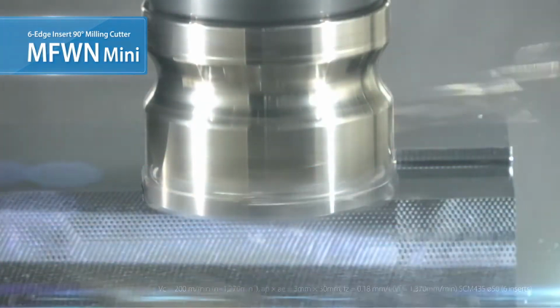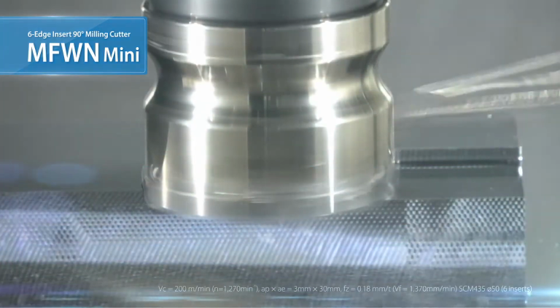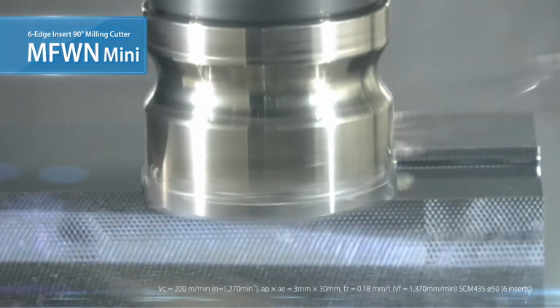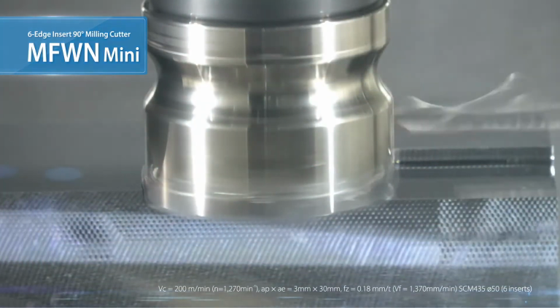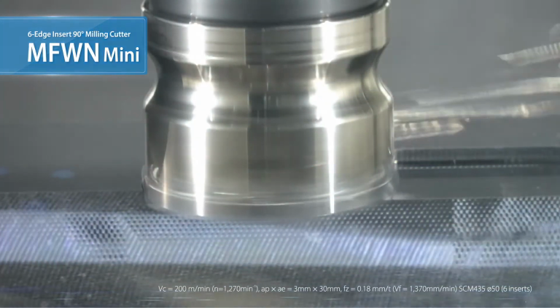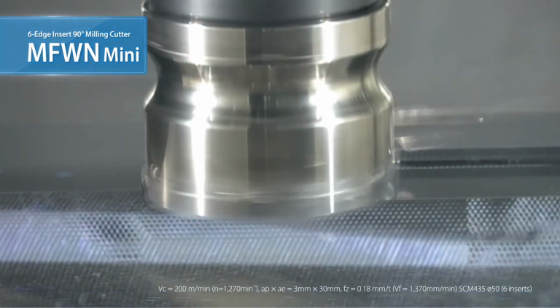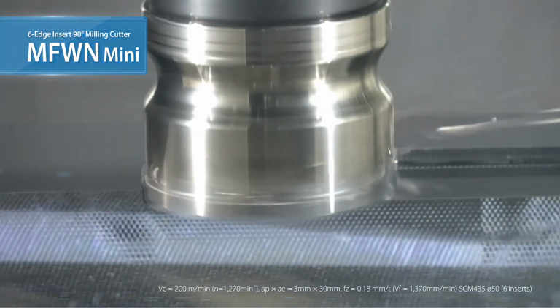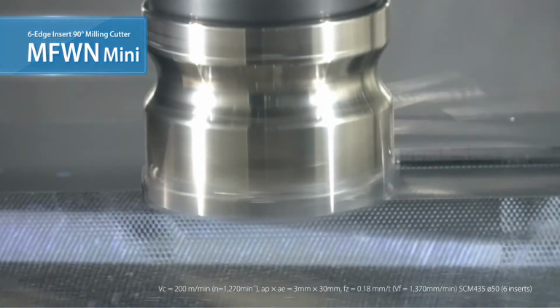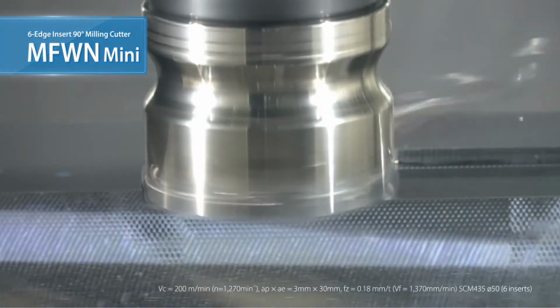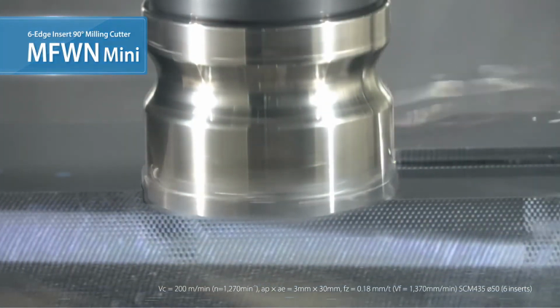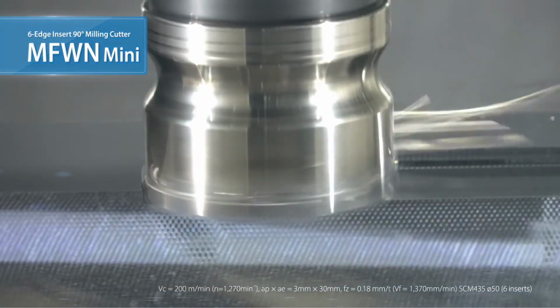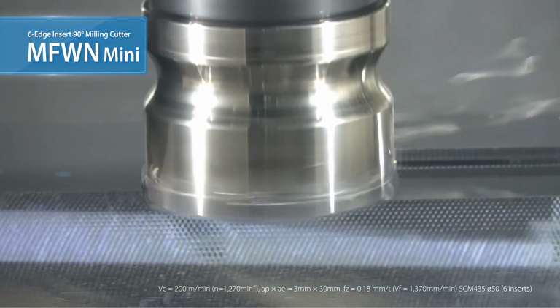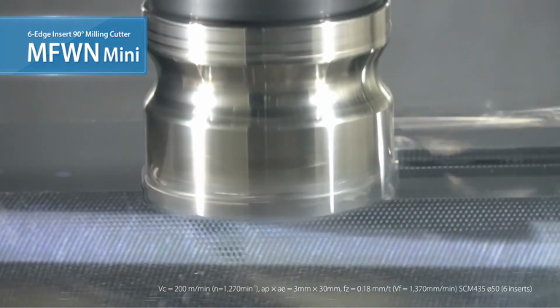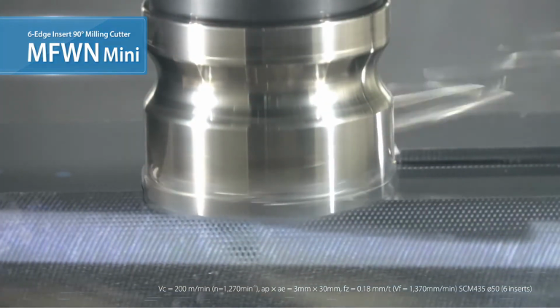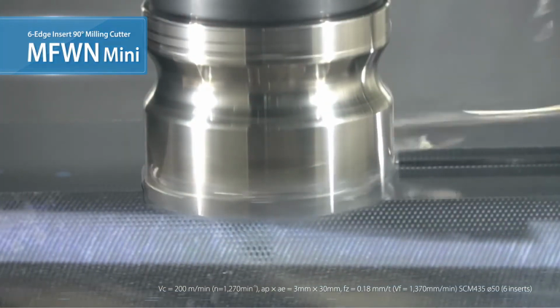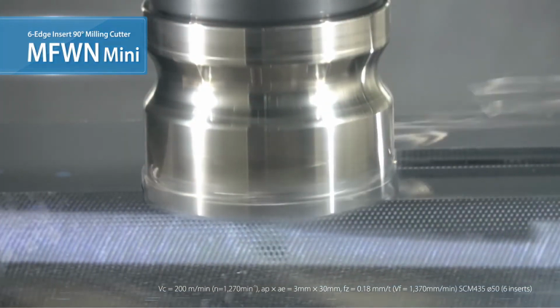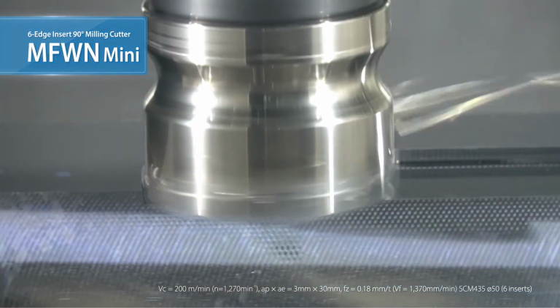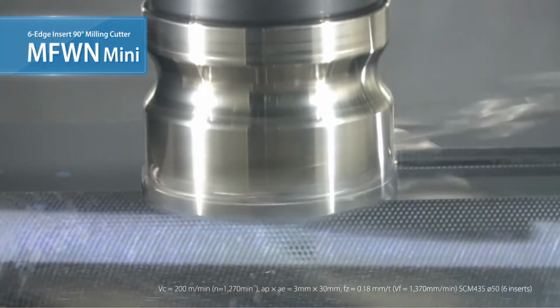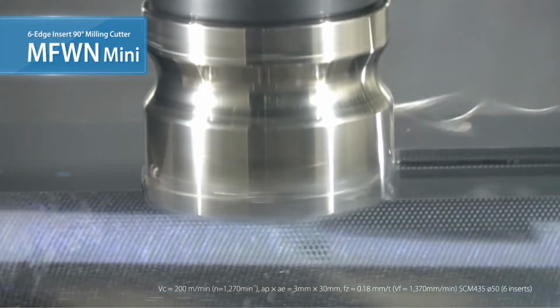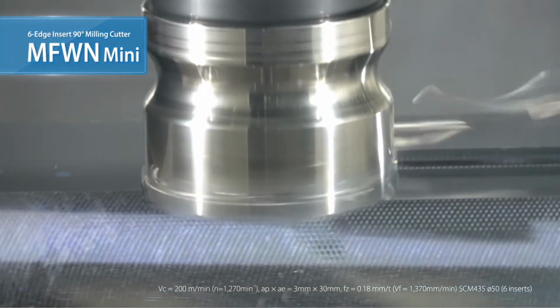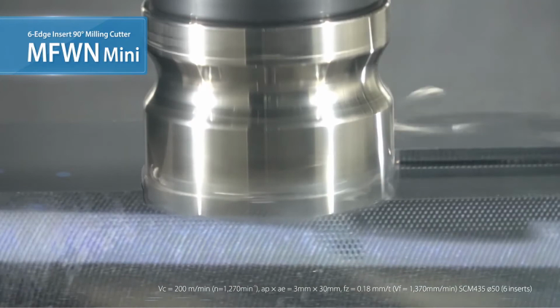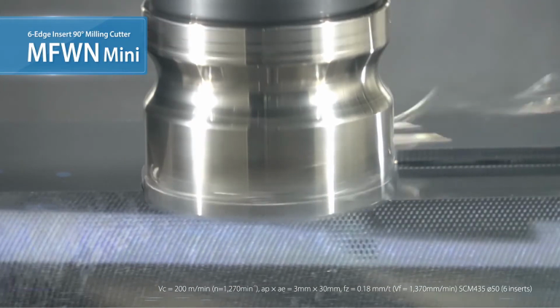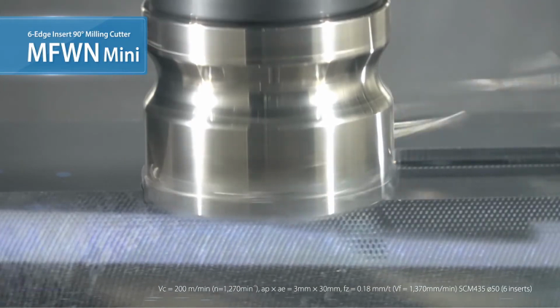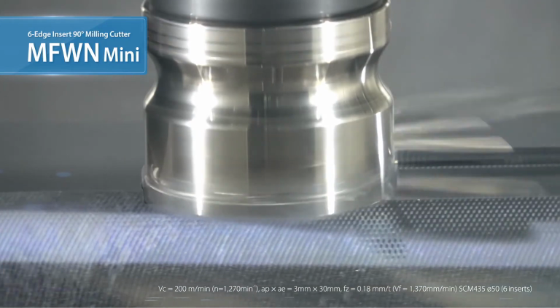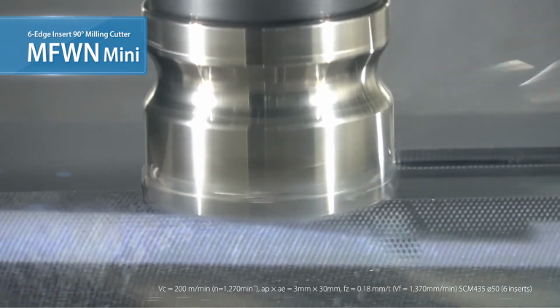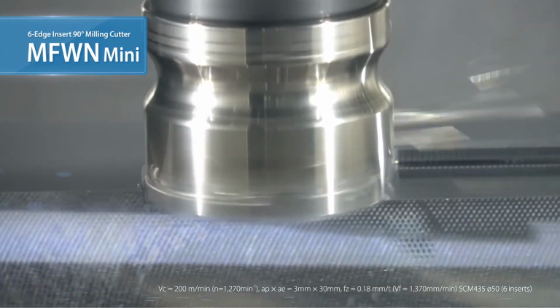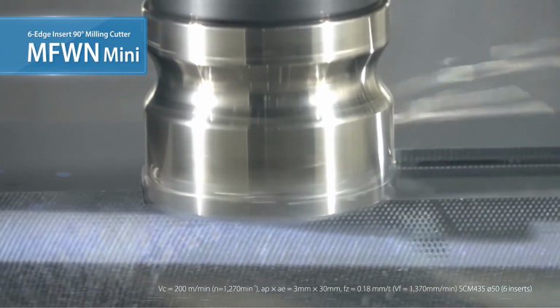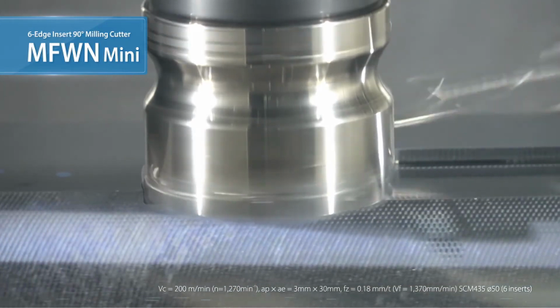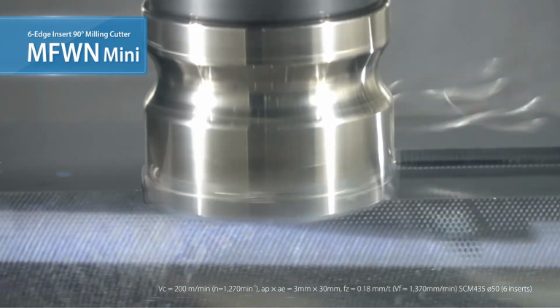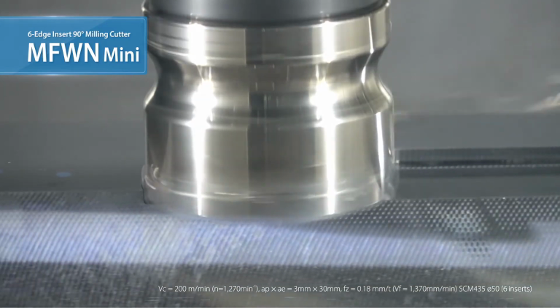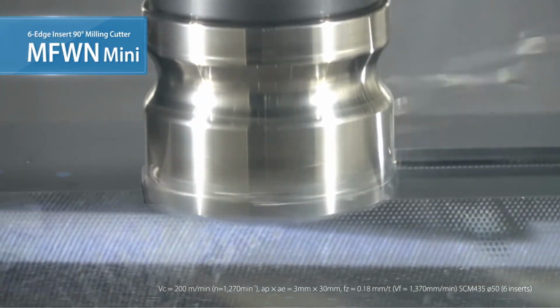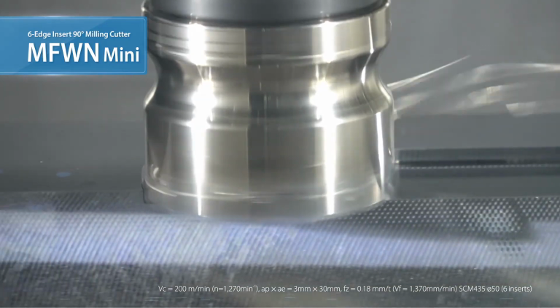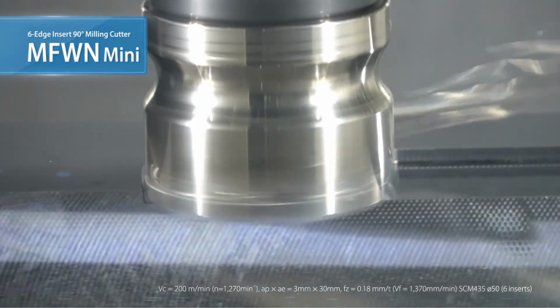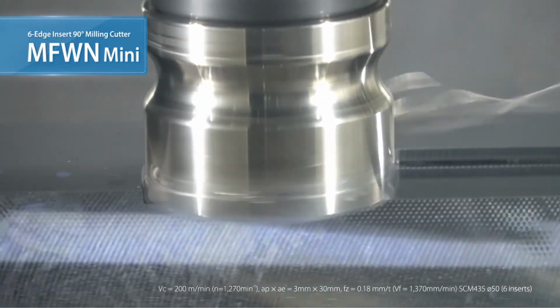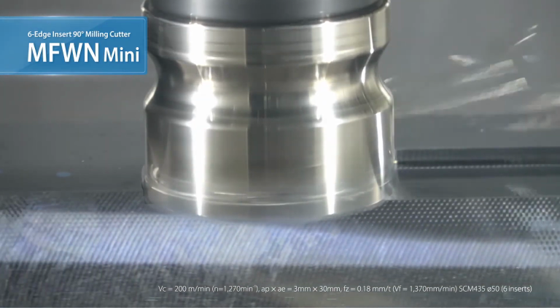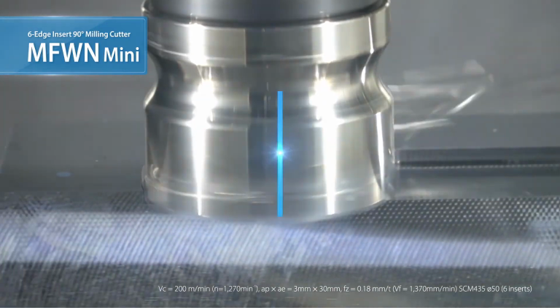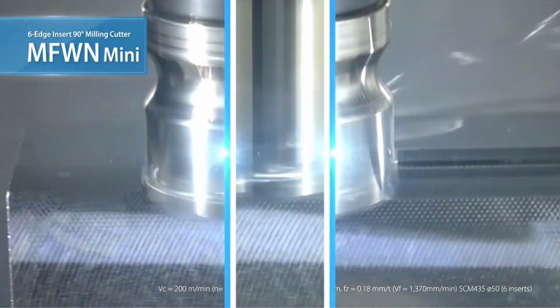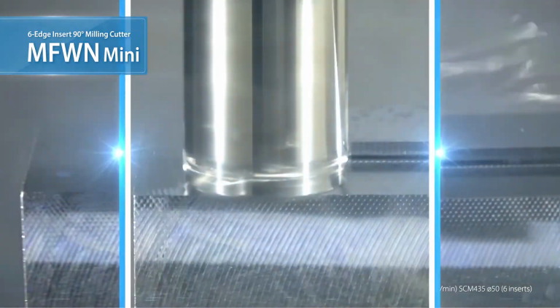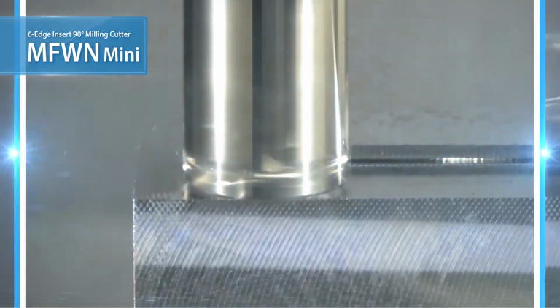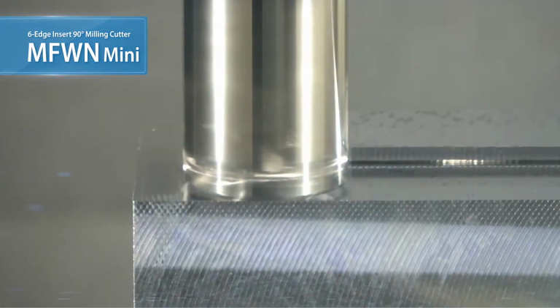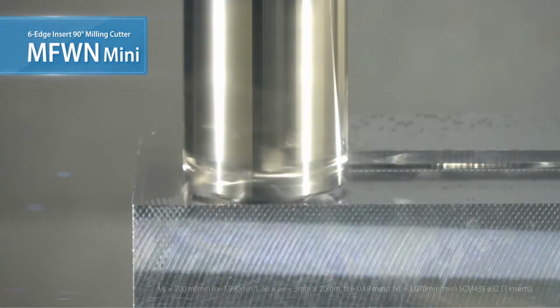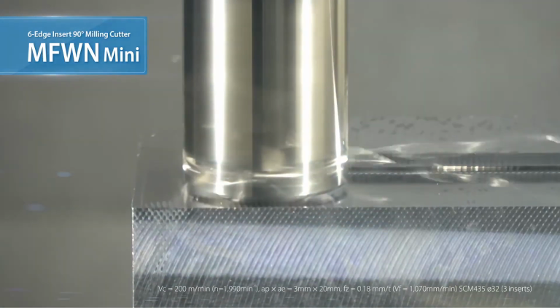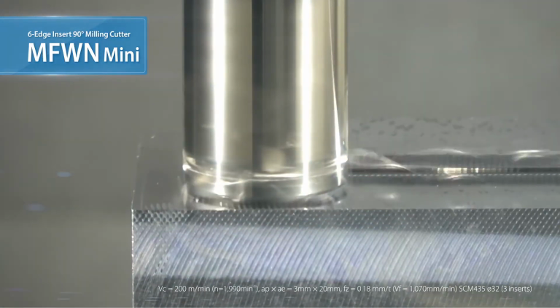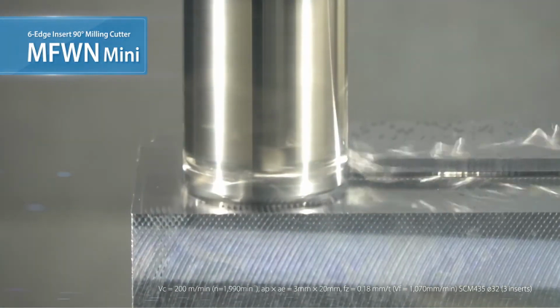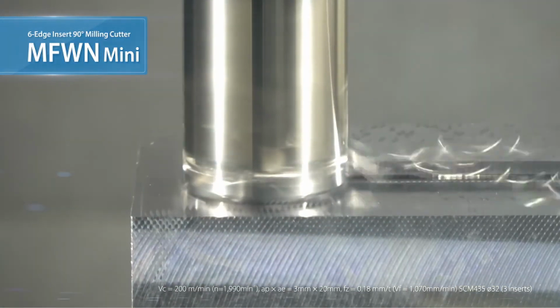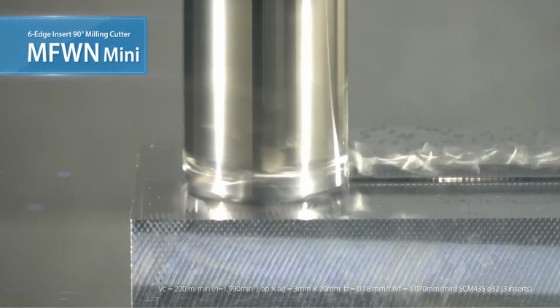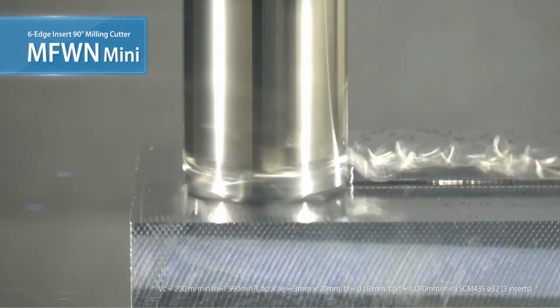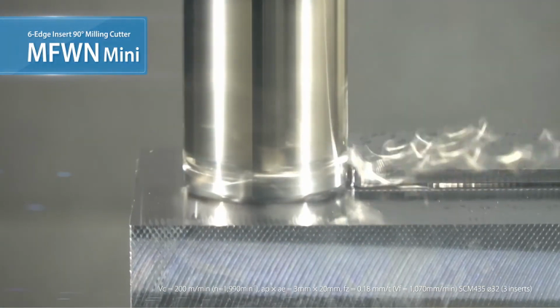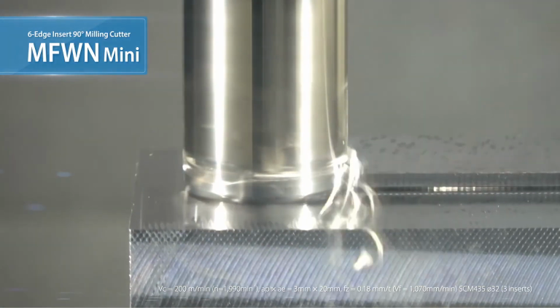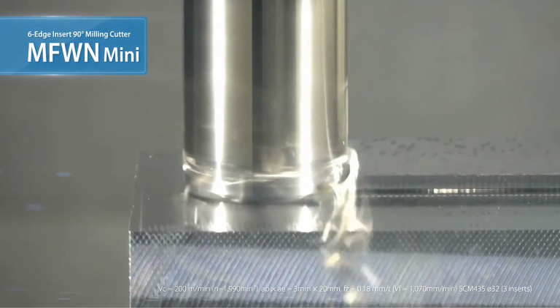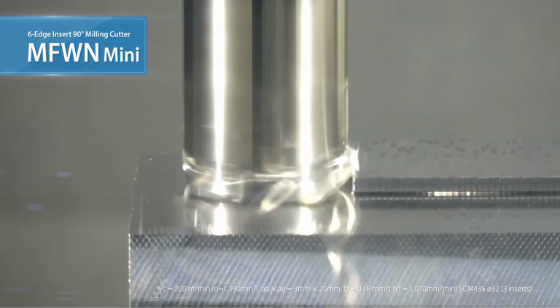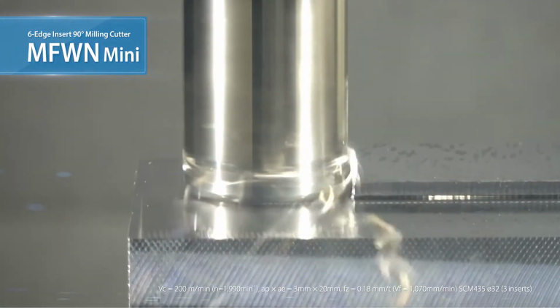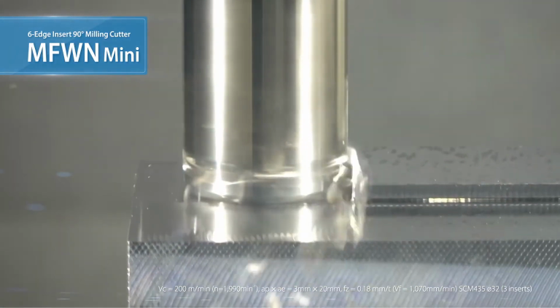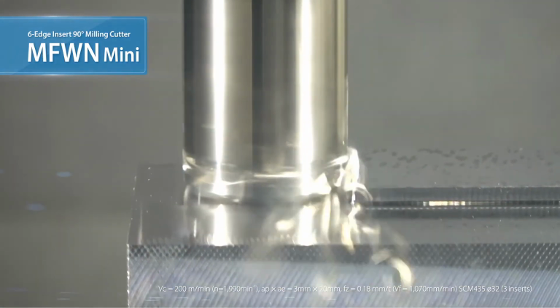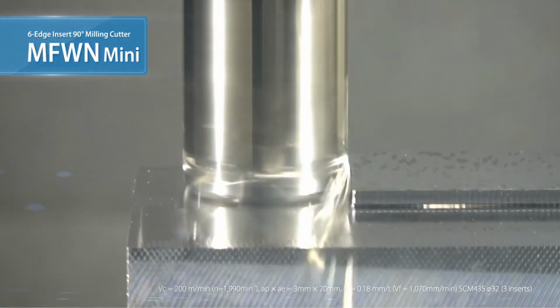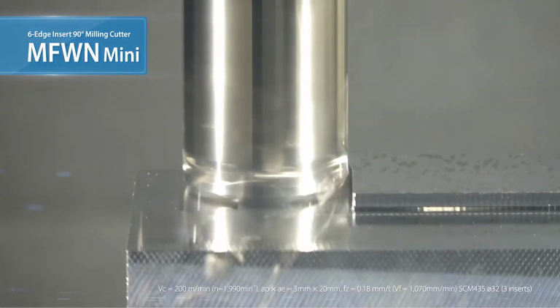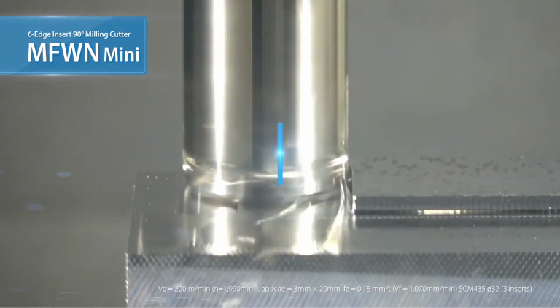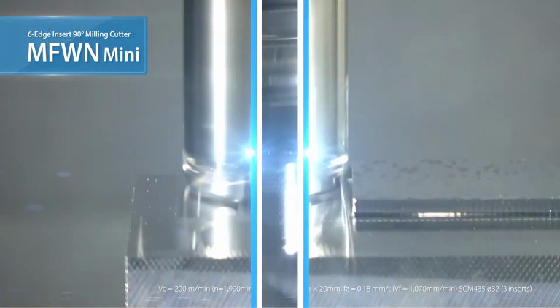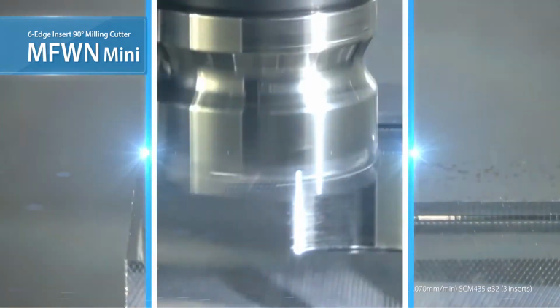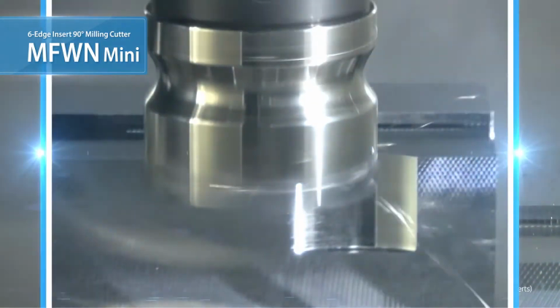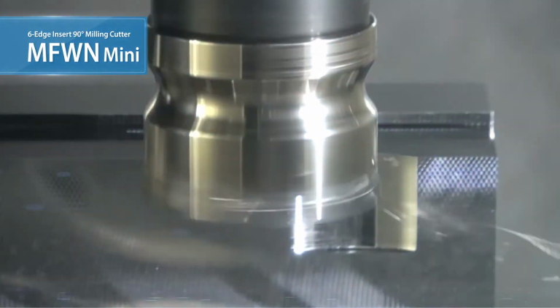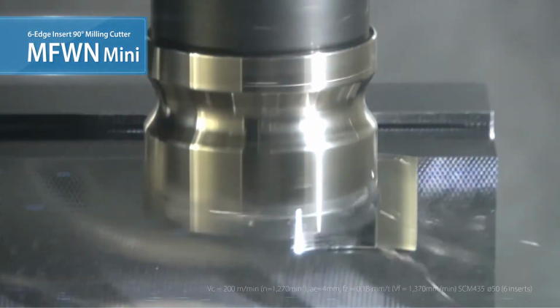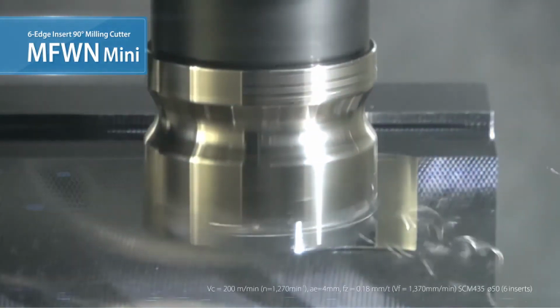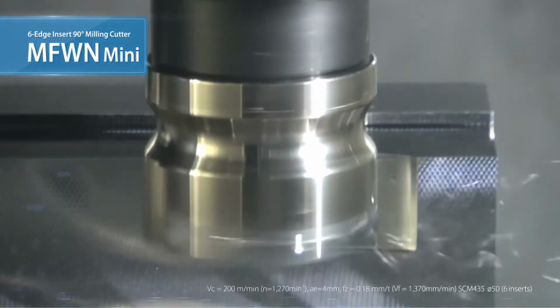The MFWN Mini maintains stable machining. The symmetrical cutting edge also allows for plunging operations.